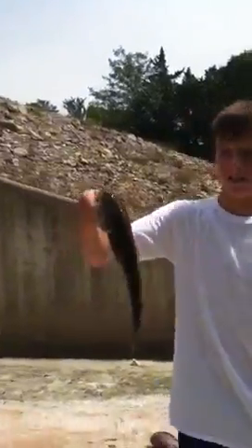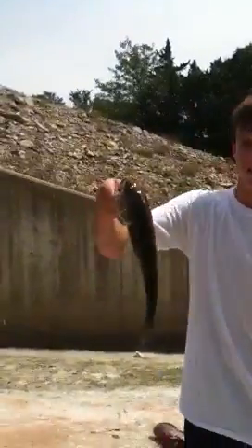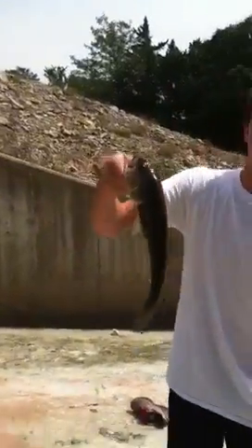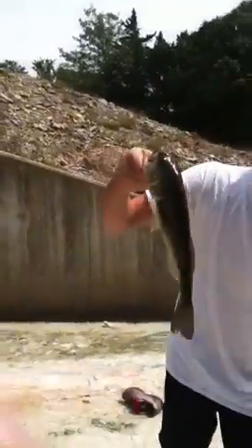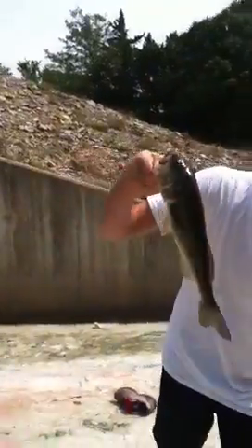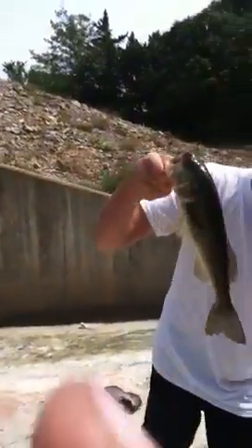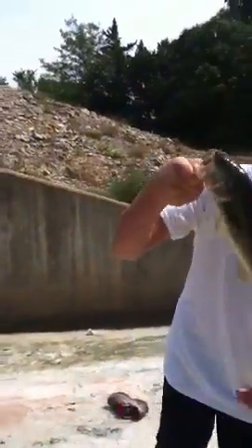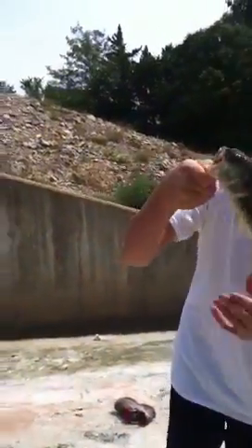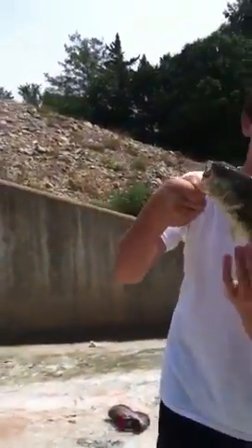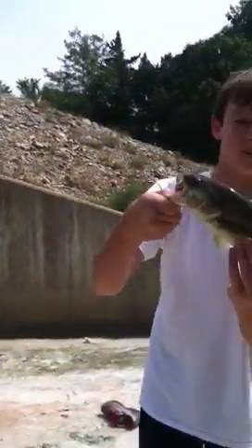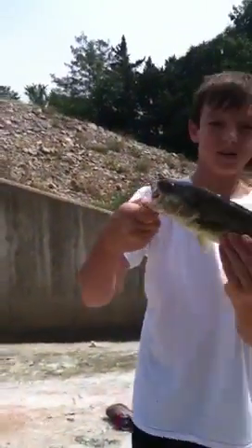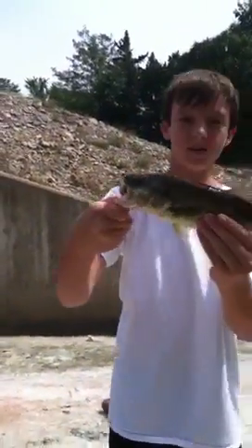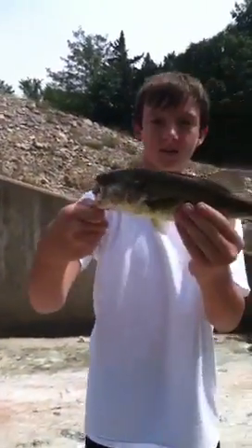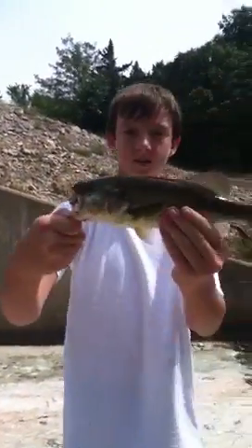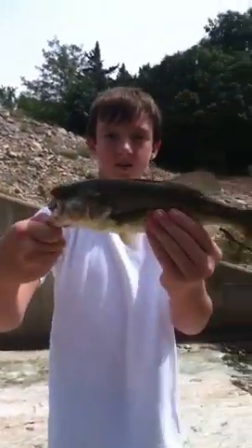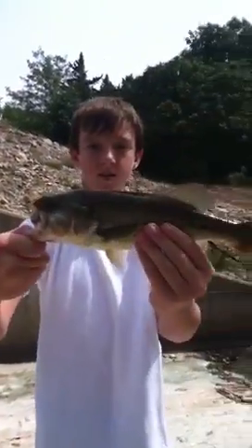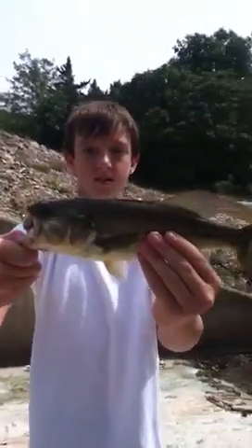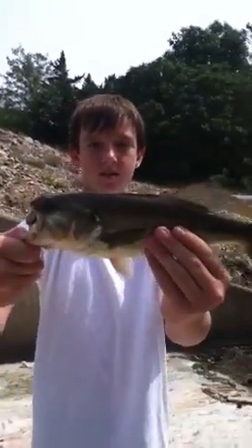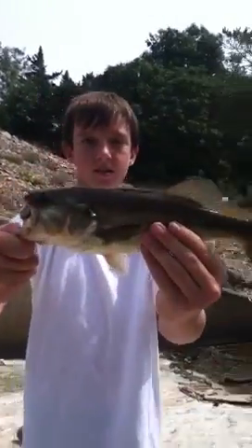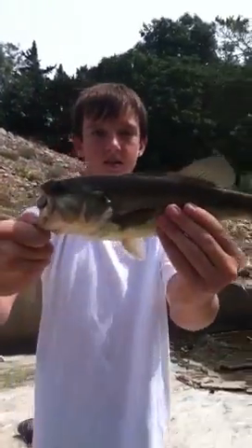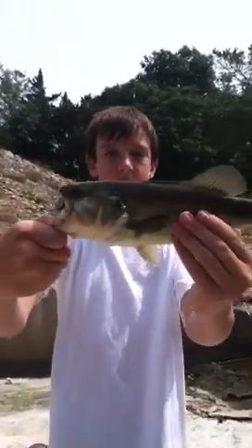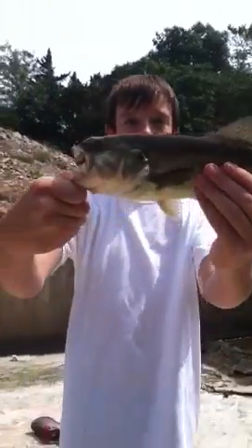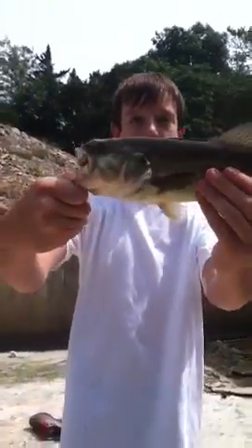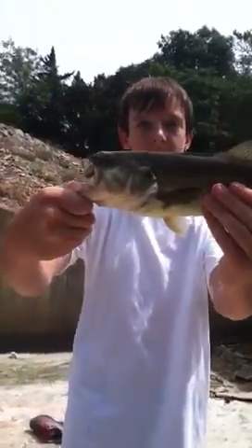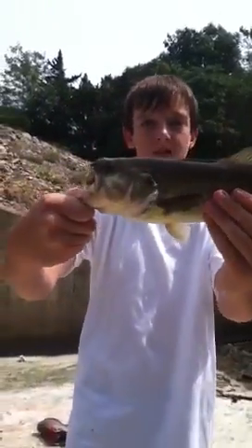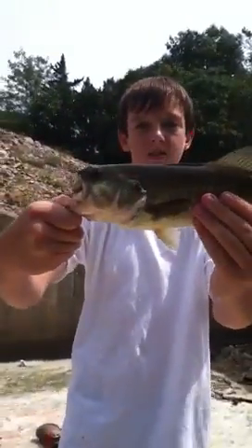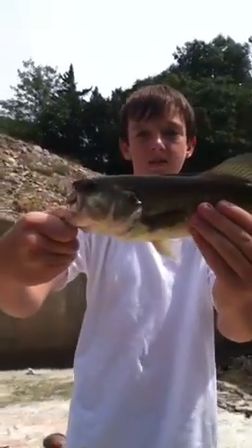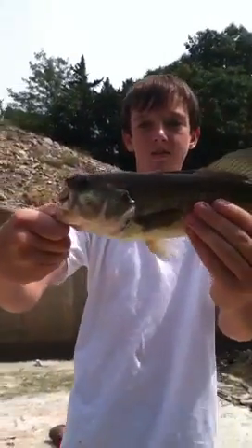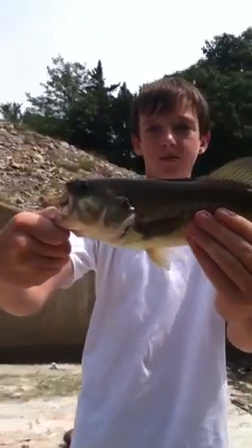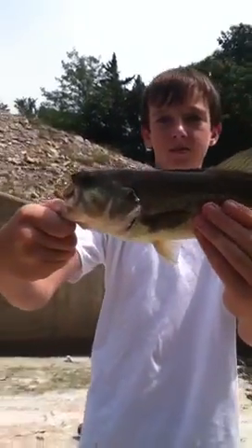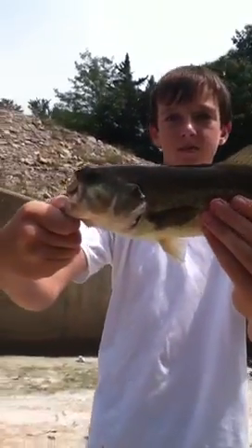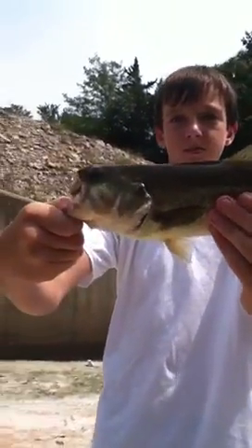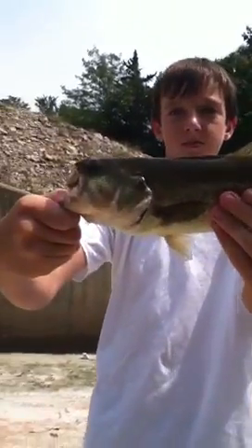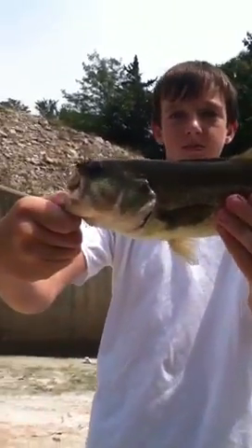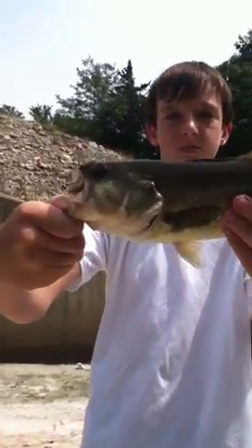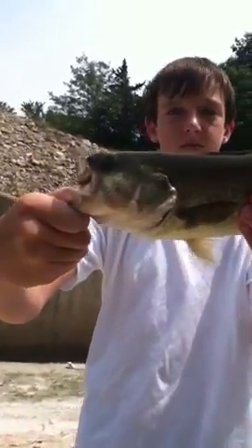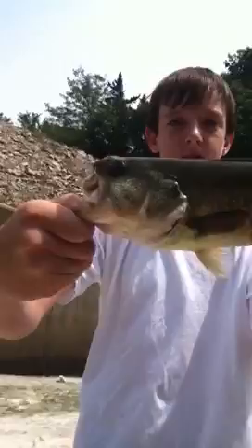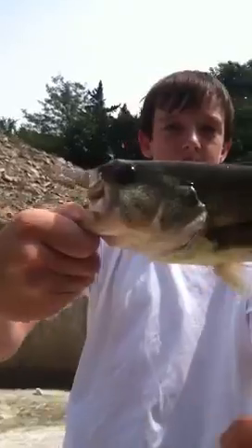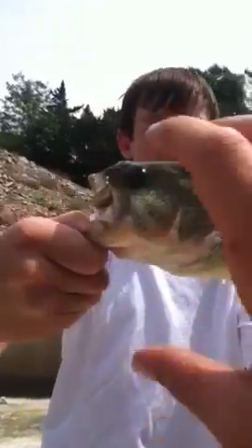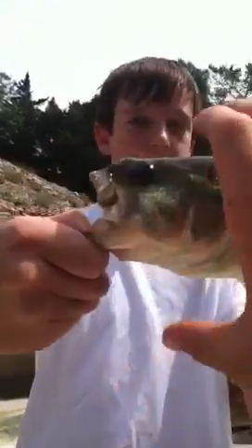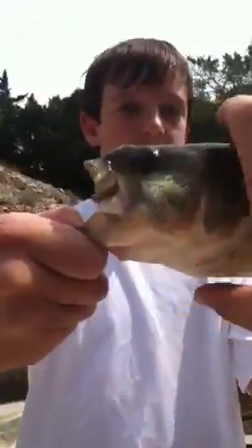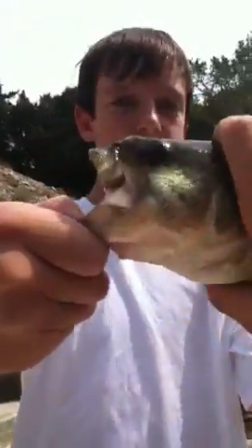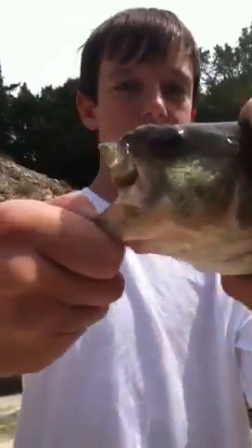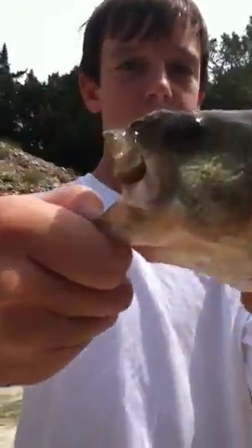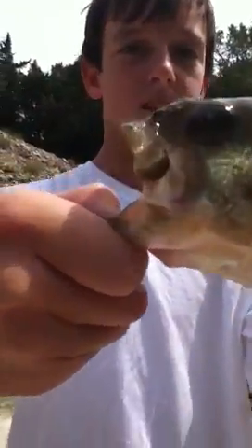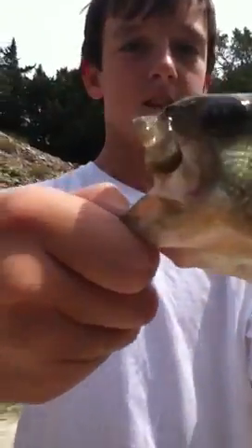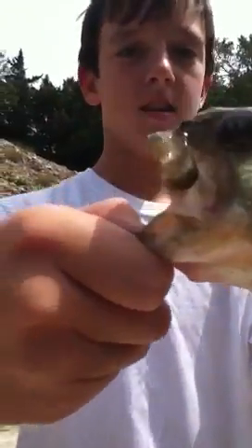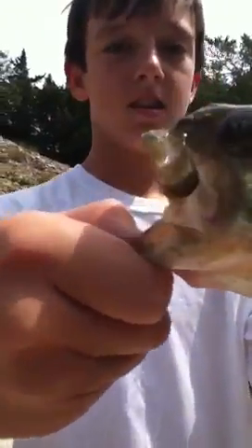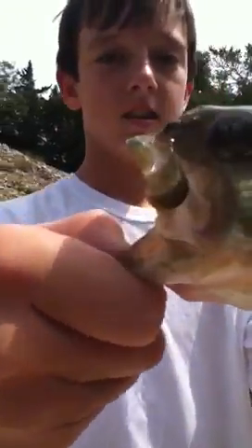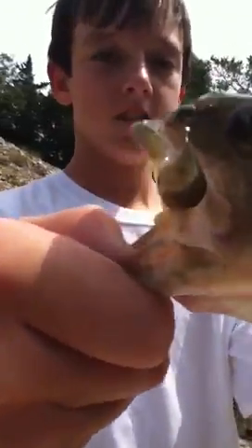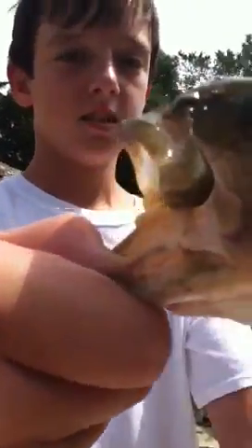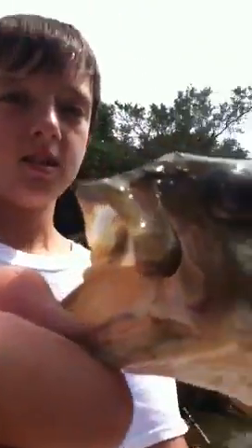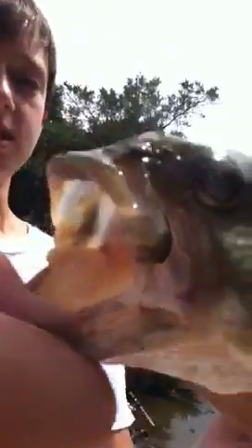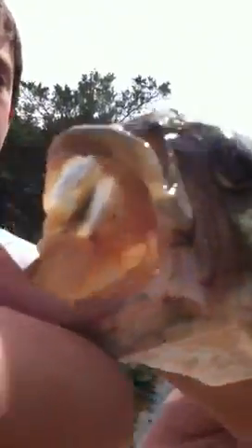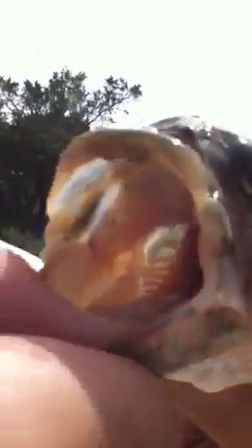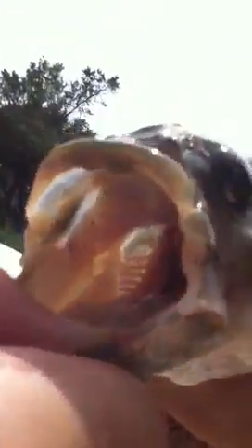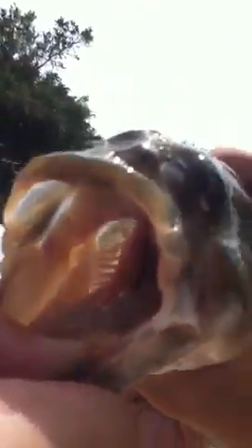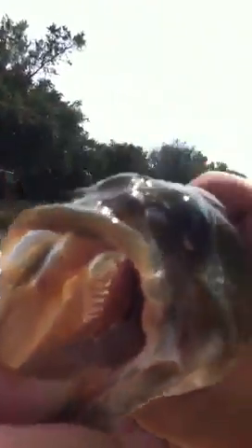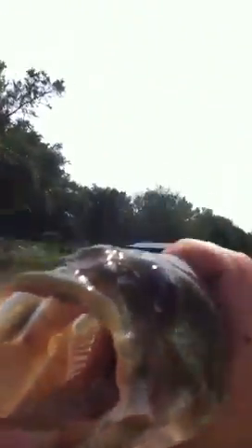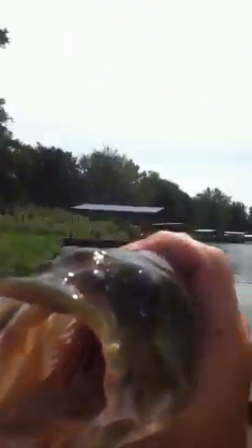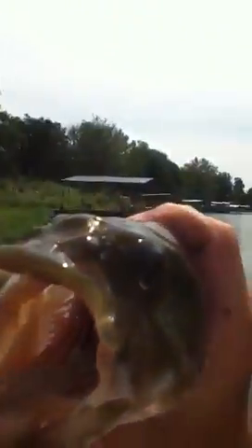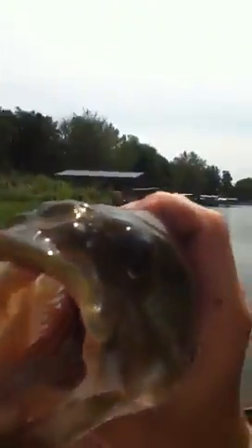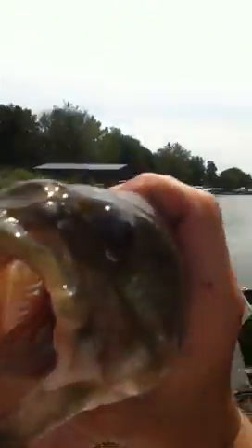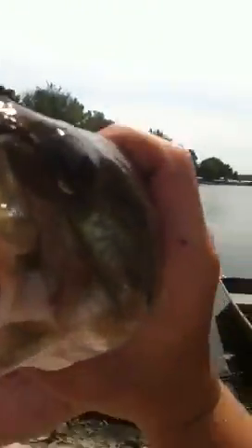Hey guys, Powerbait15 here. Ryan just got another good 13-inch bass. He drilled him on the top of the head. Dude, this is nice. Look at that mouth.